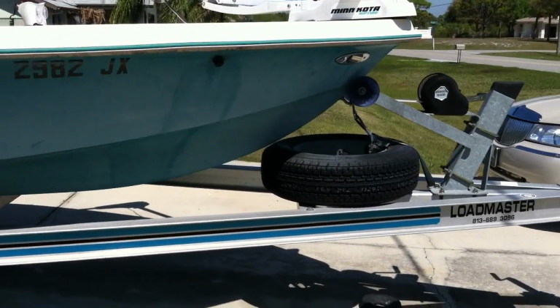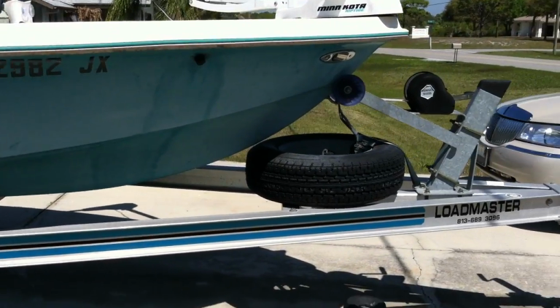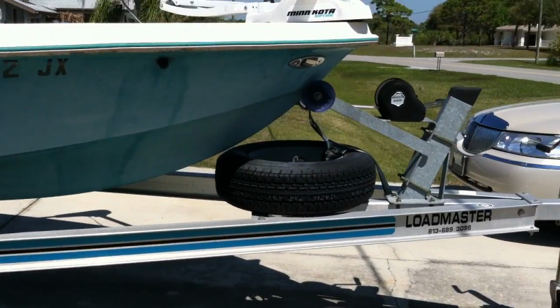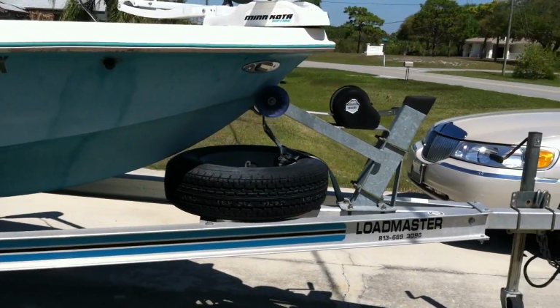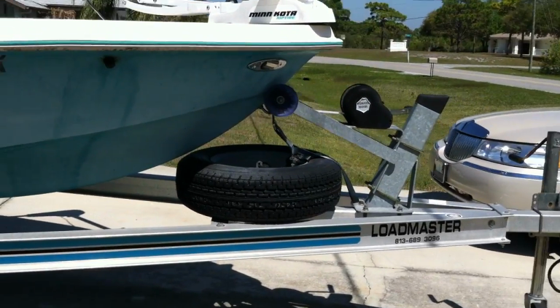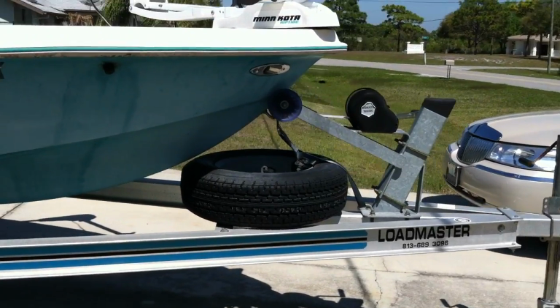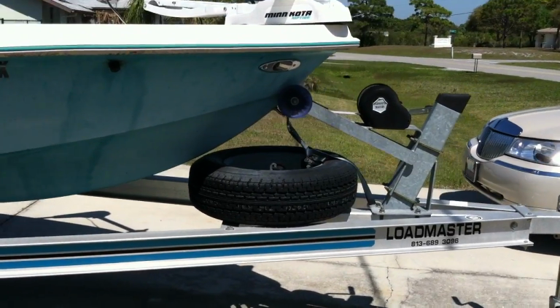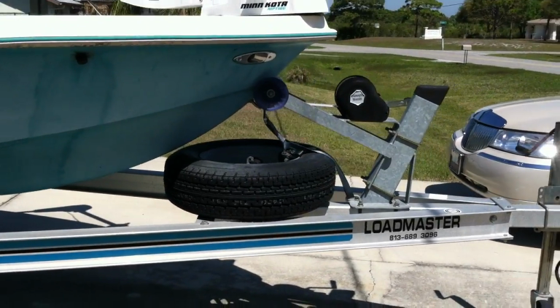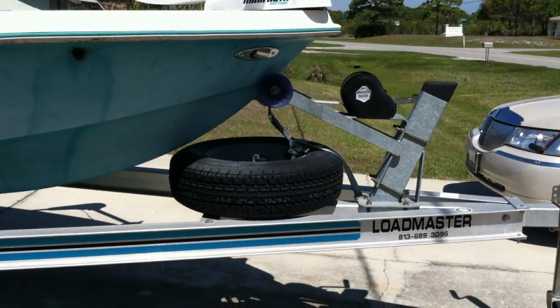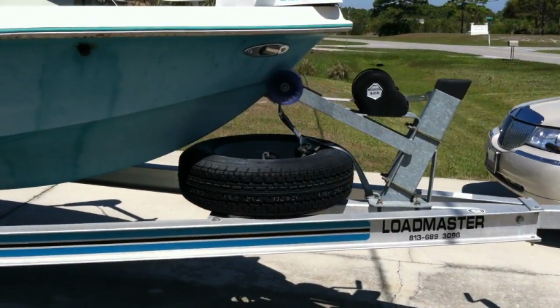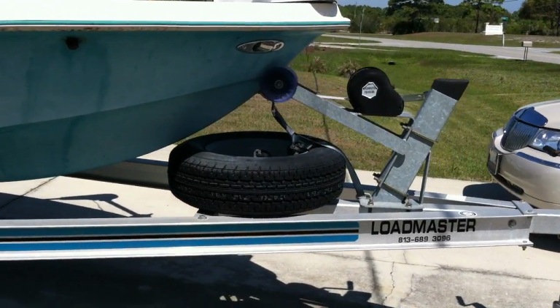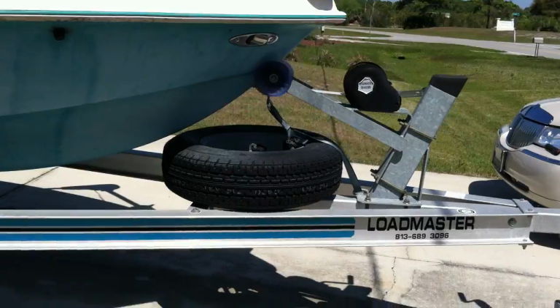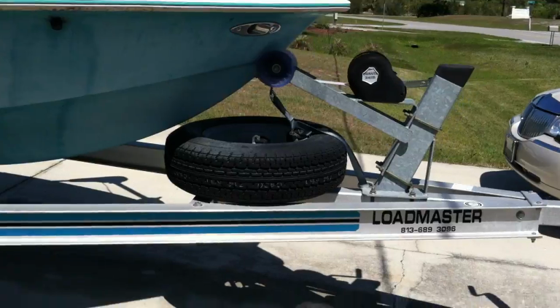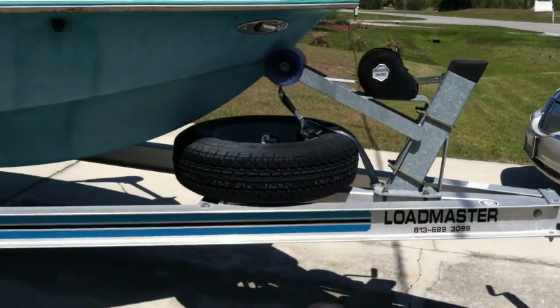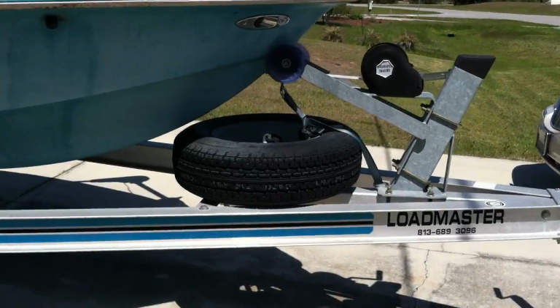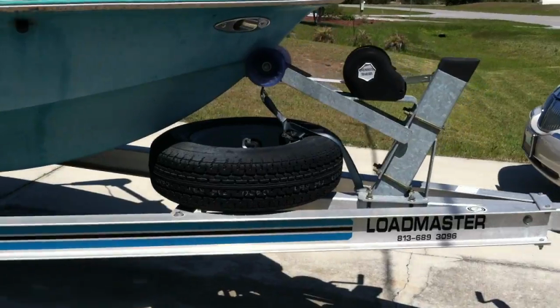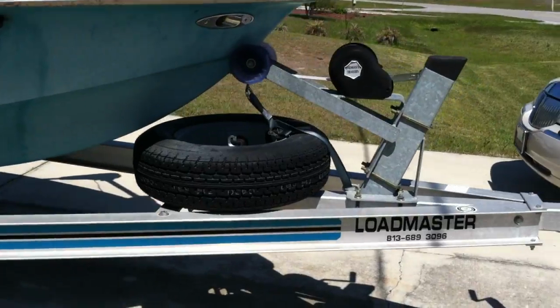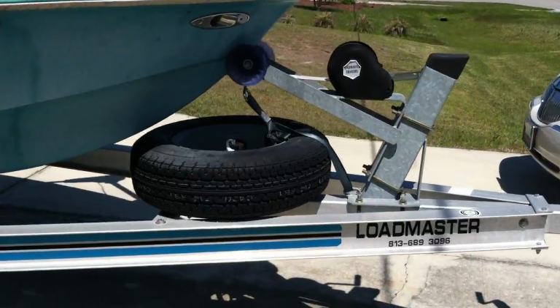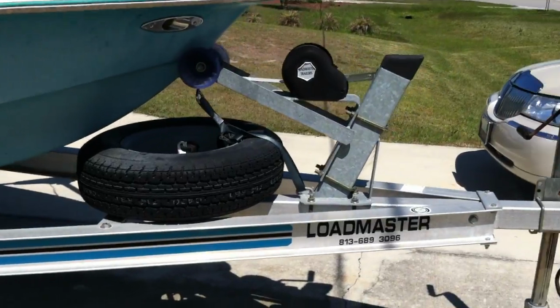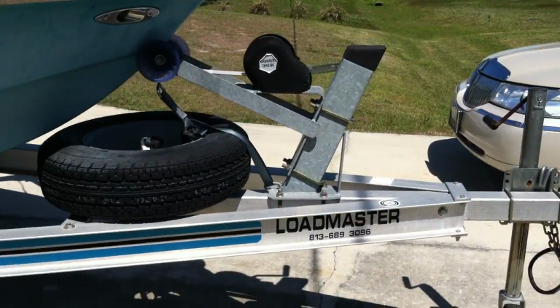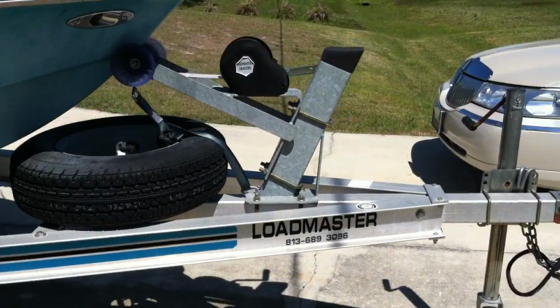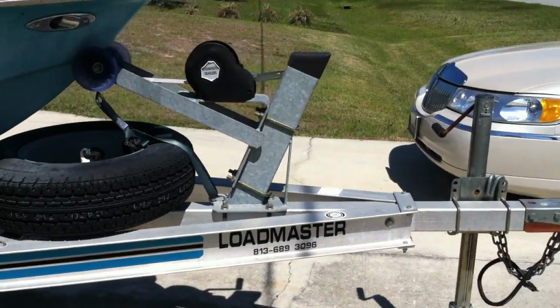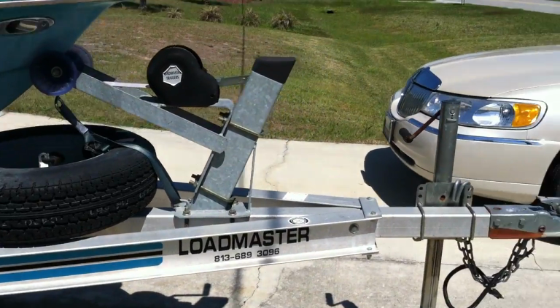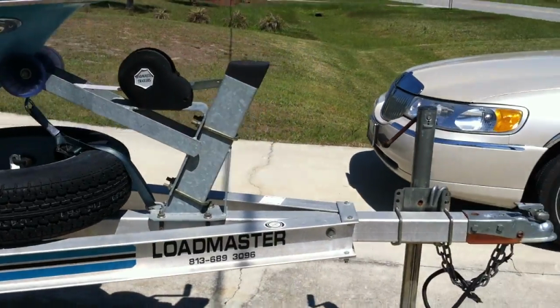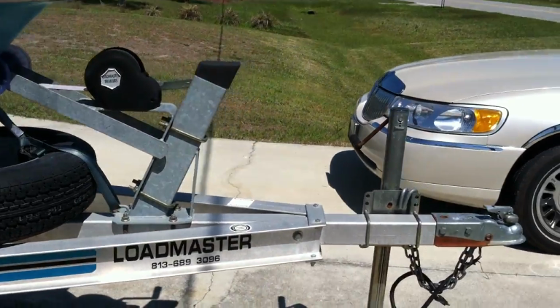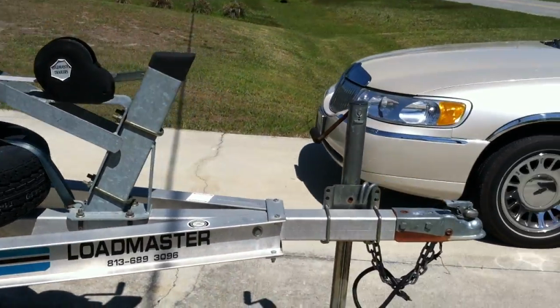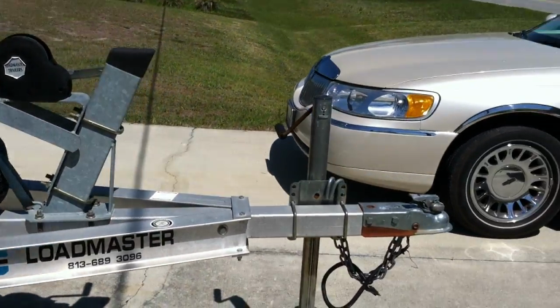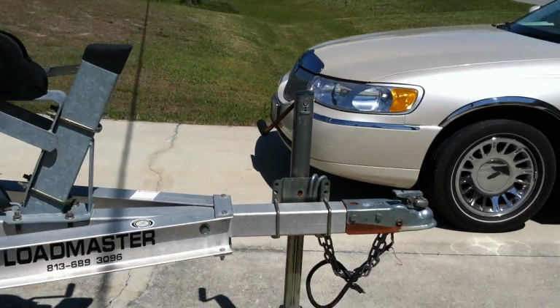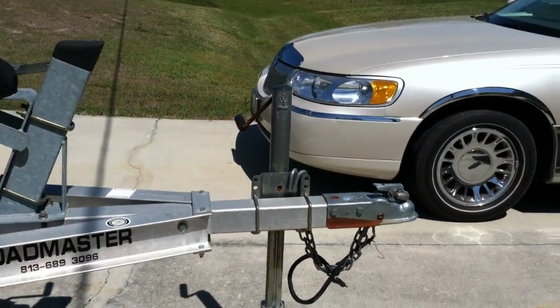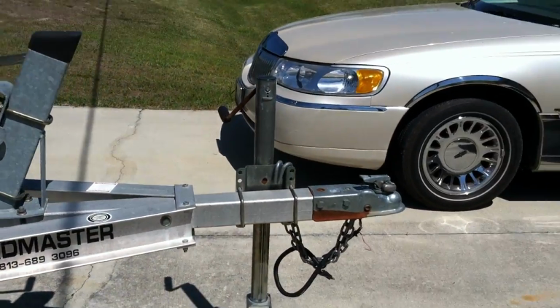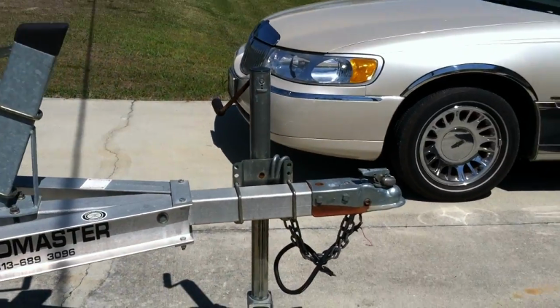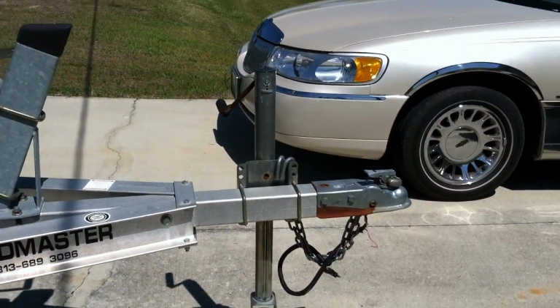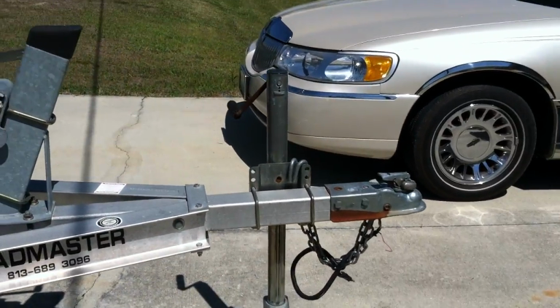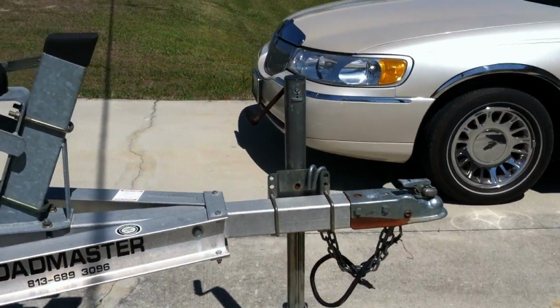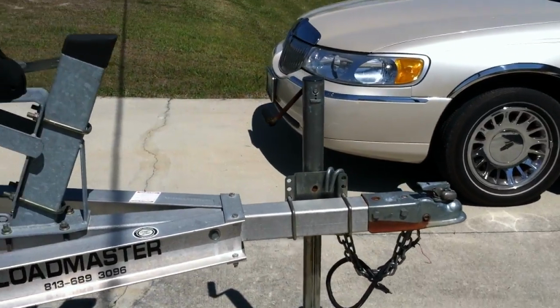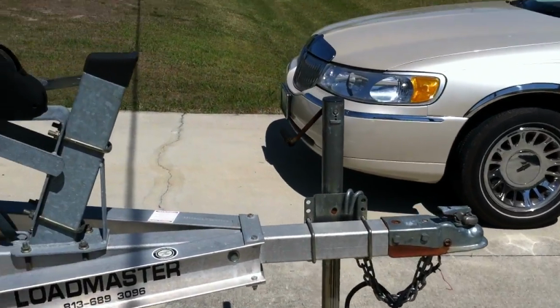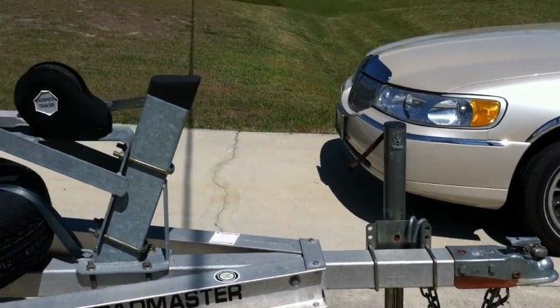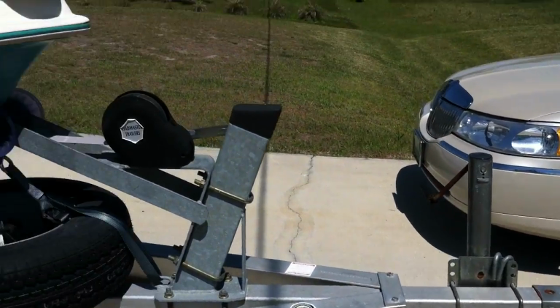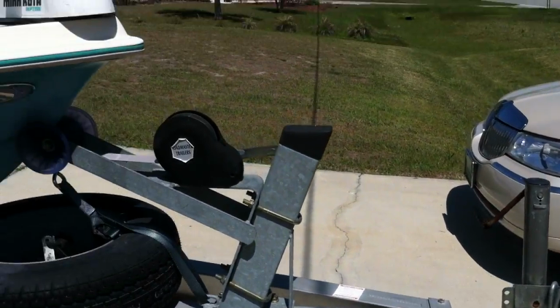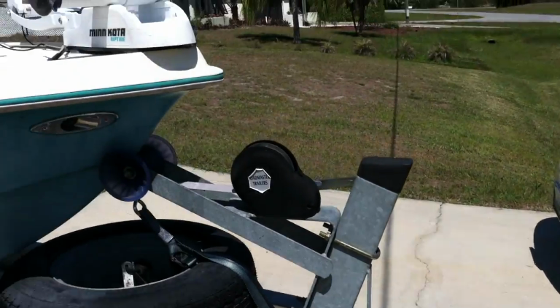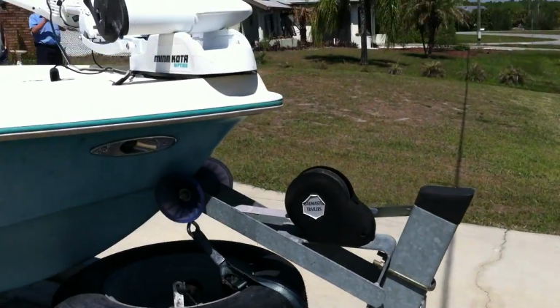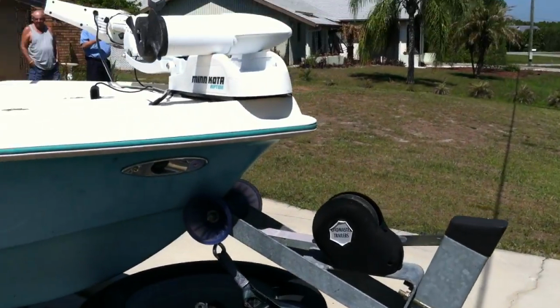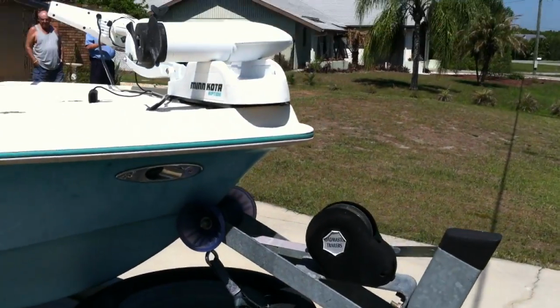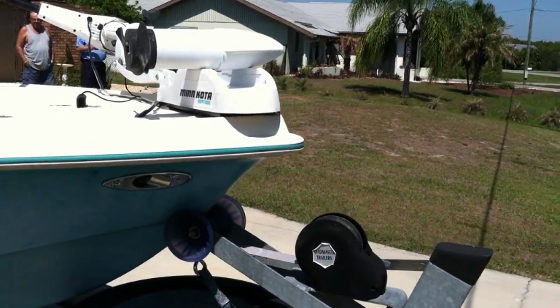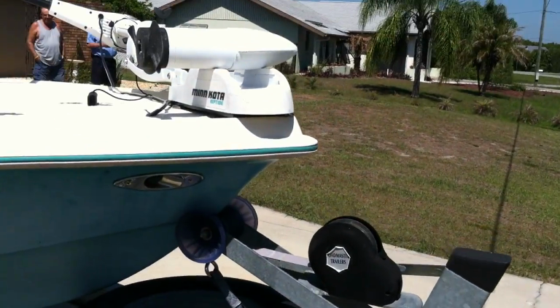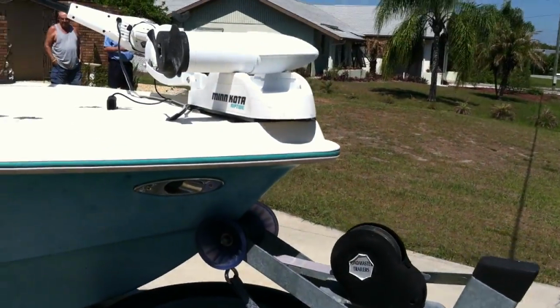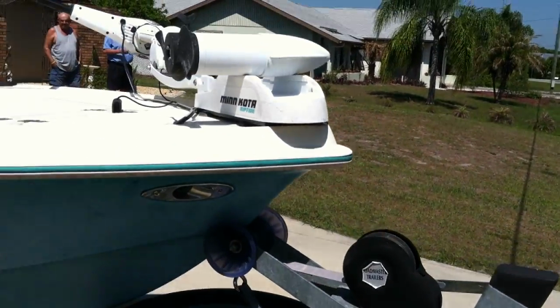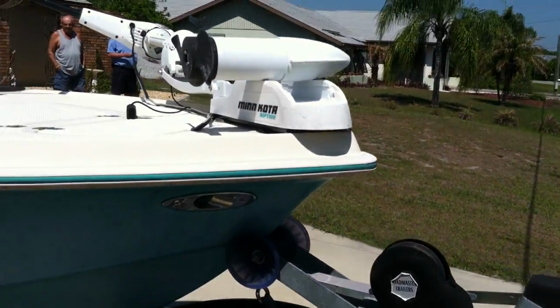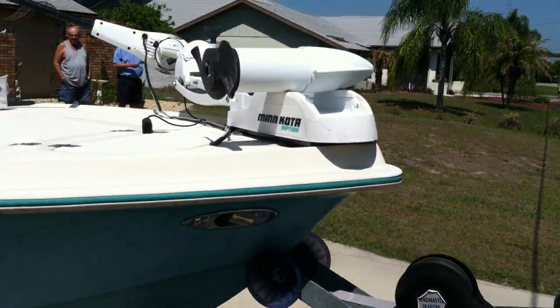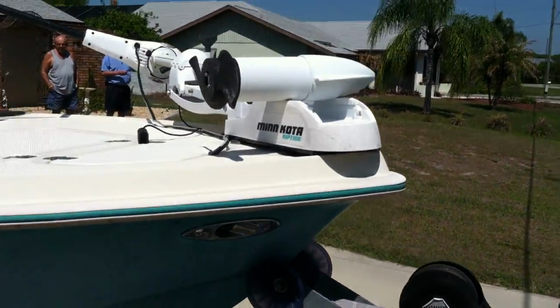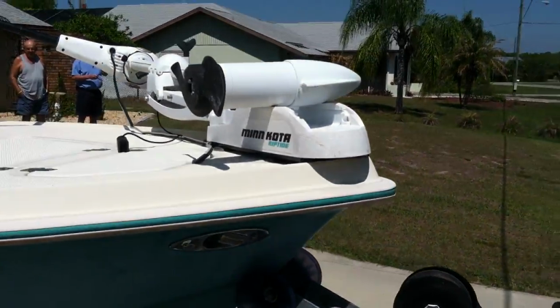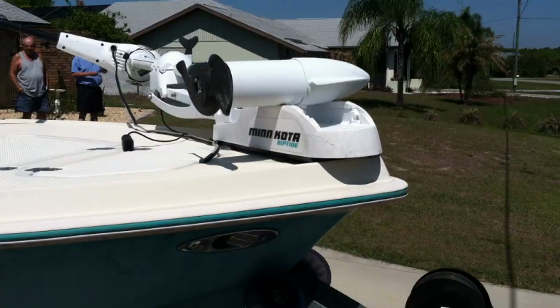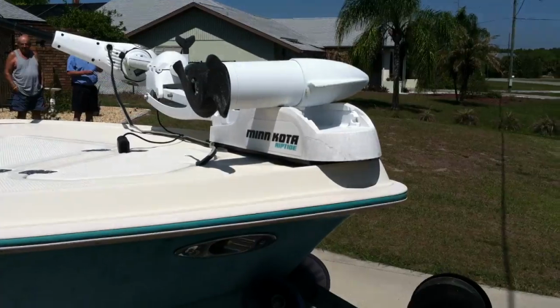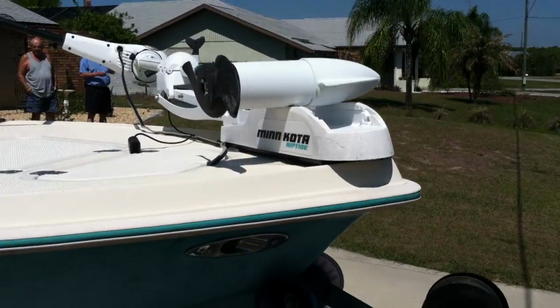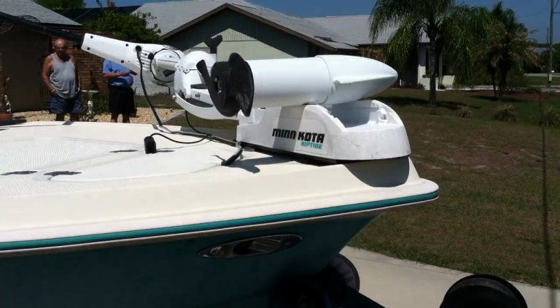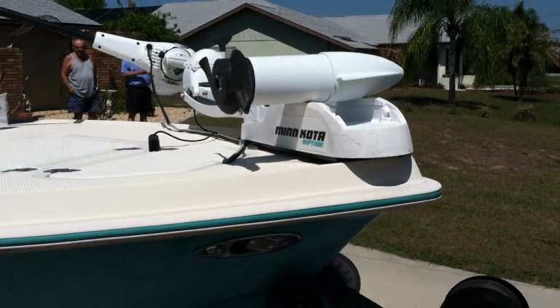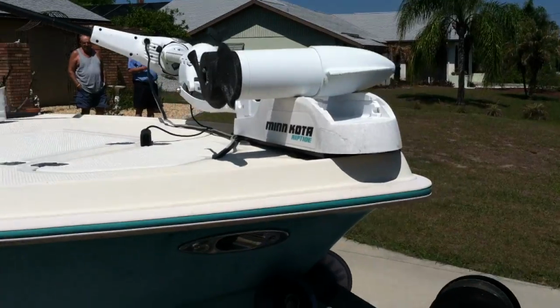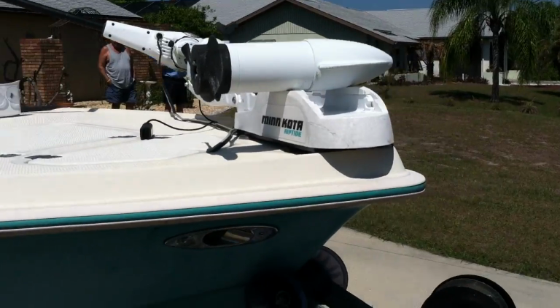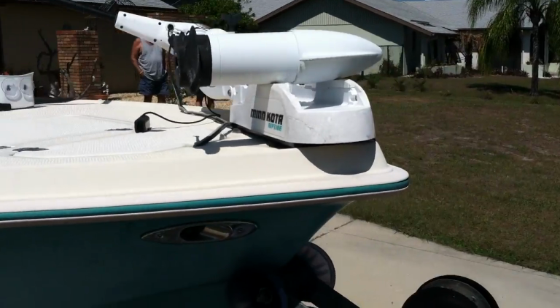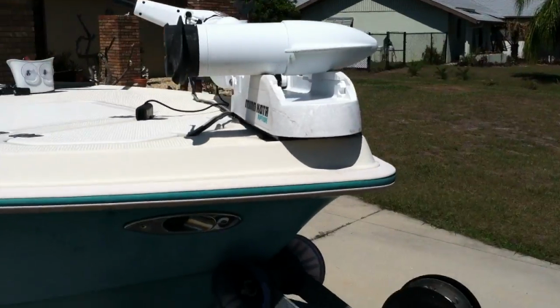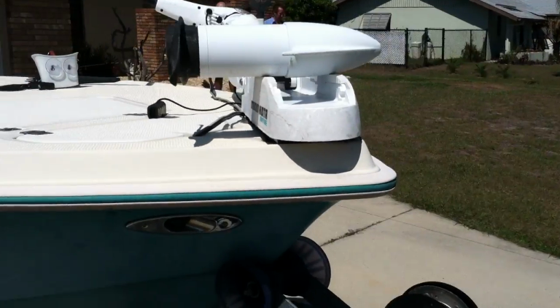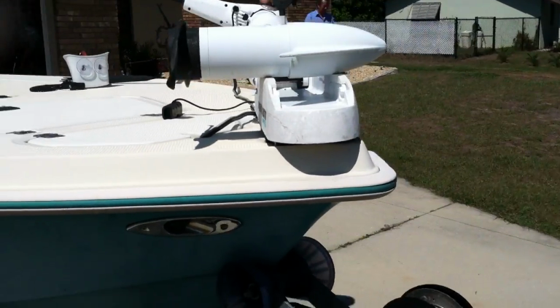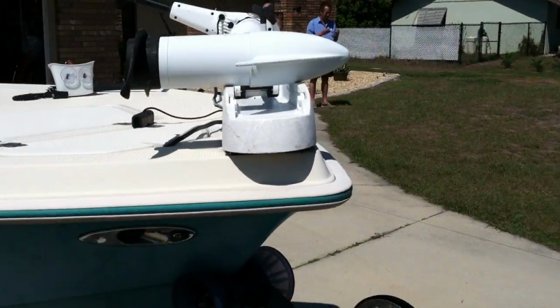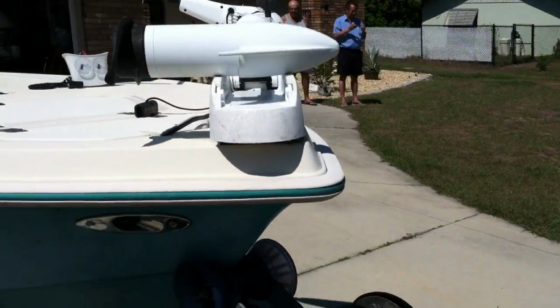Got a spare tire that's new, two-inch ball, Minn Kota trolling motor.